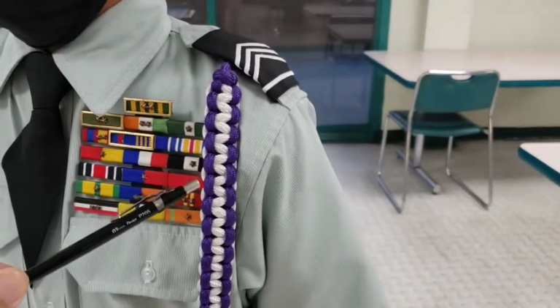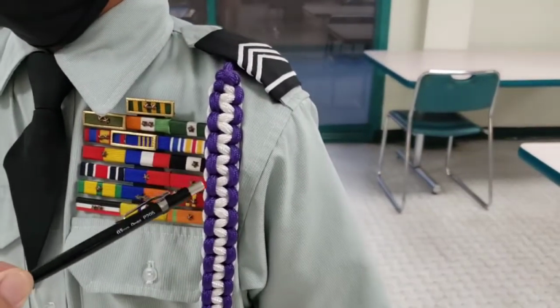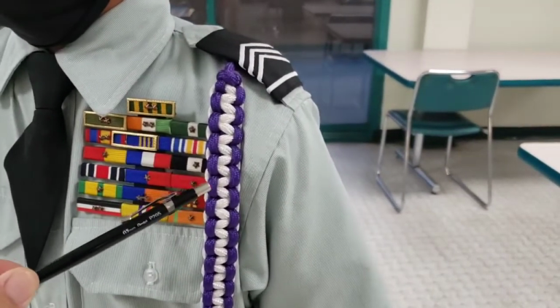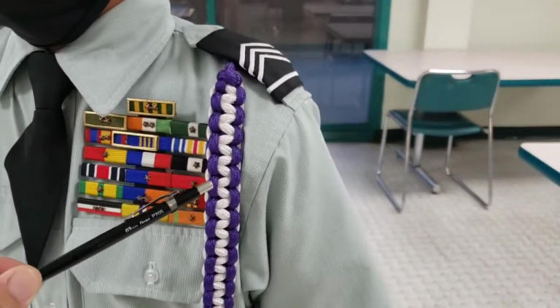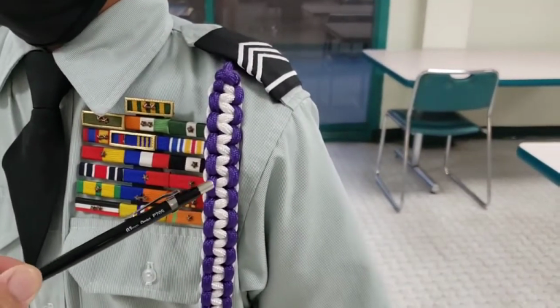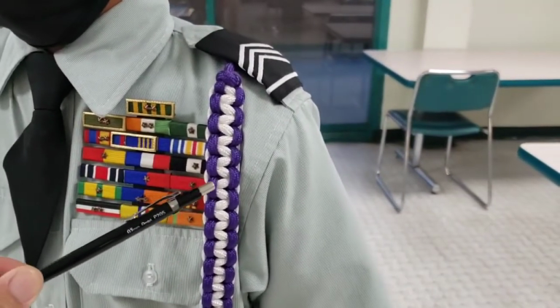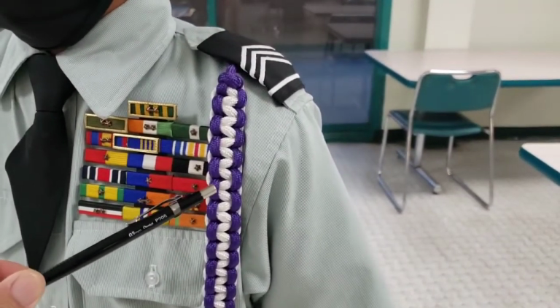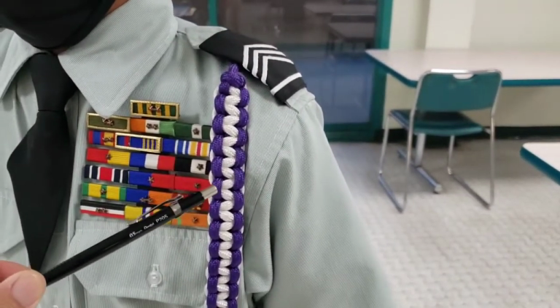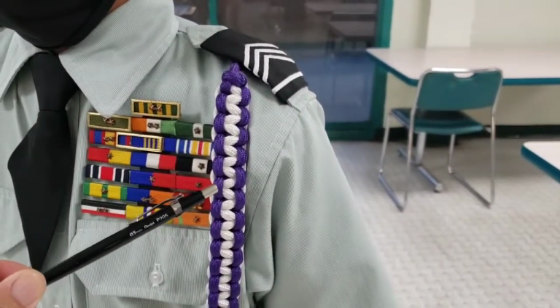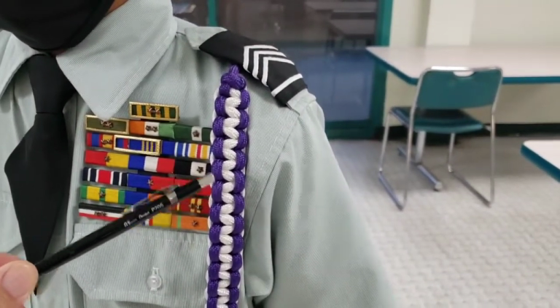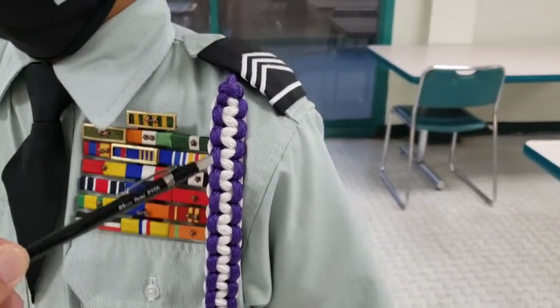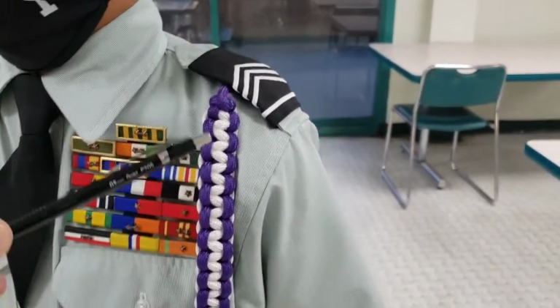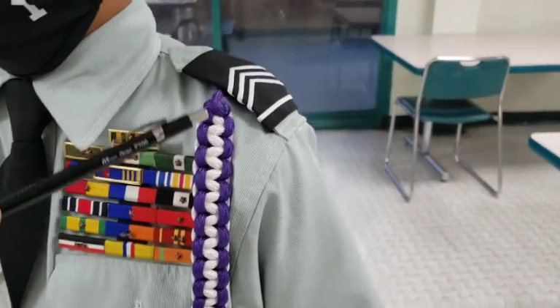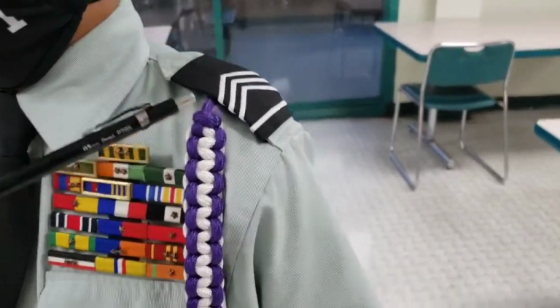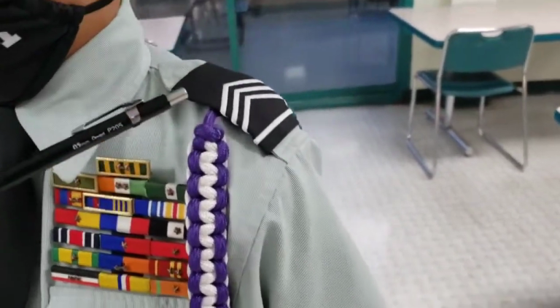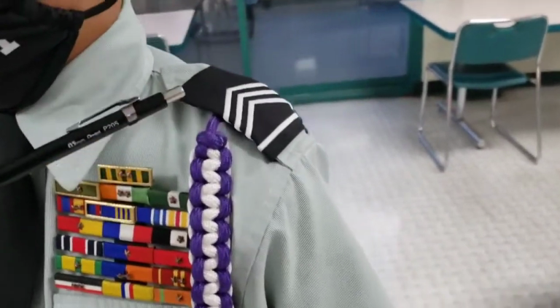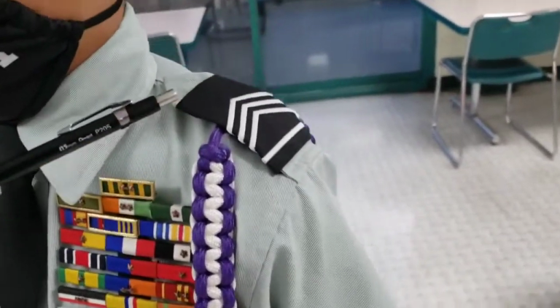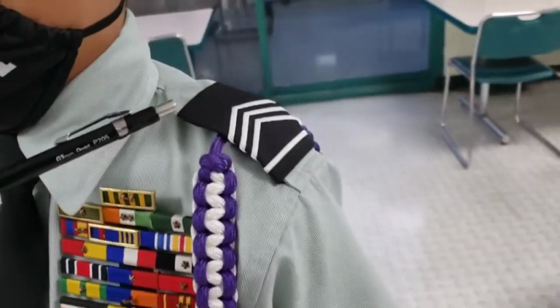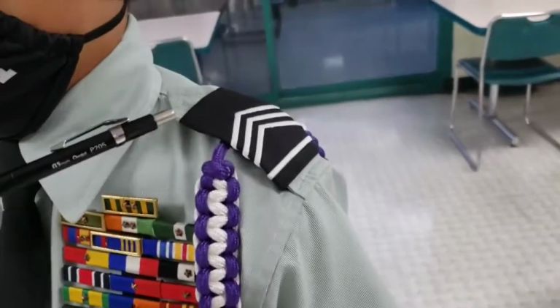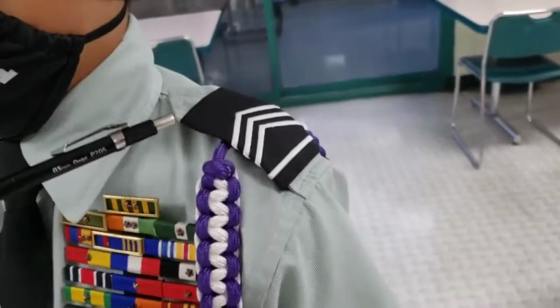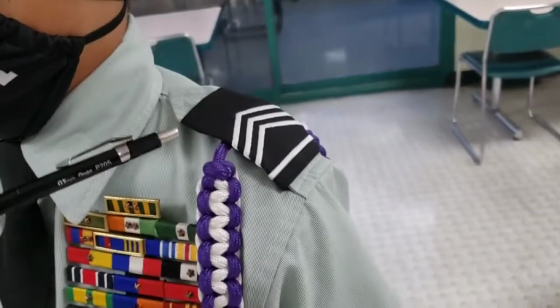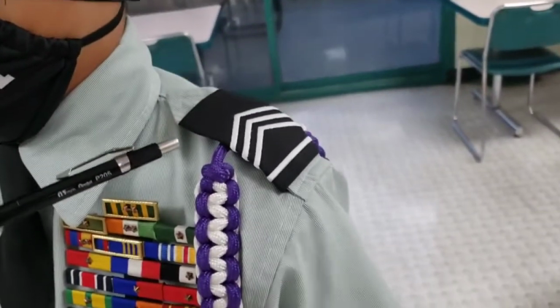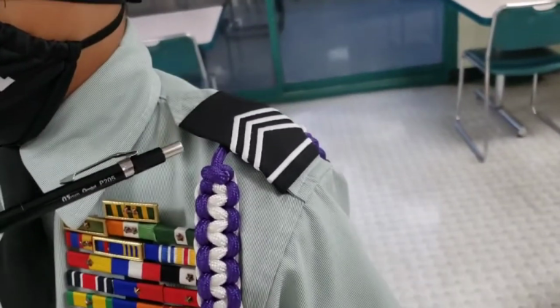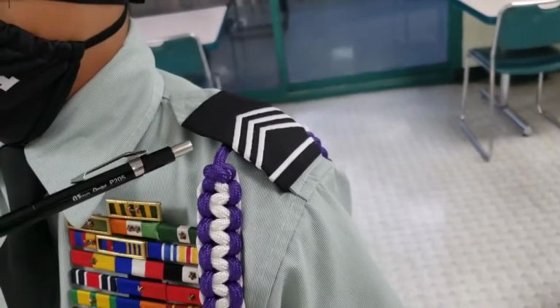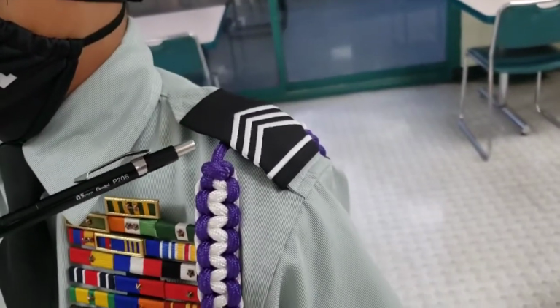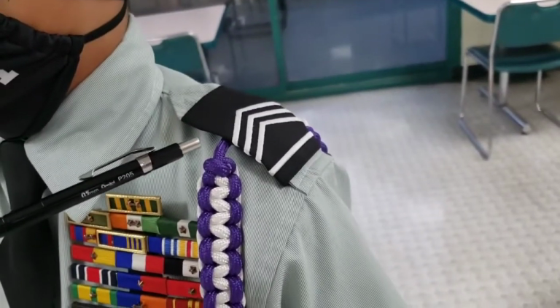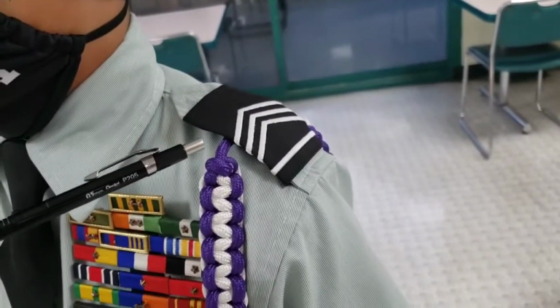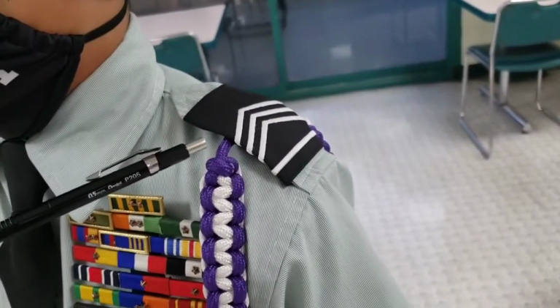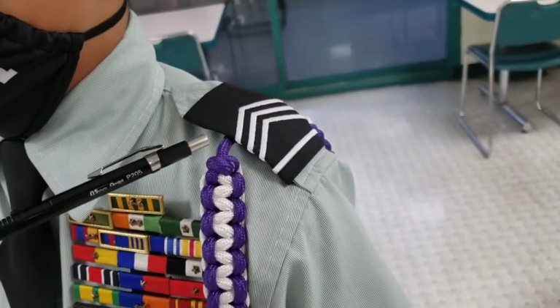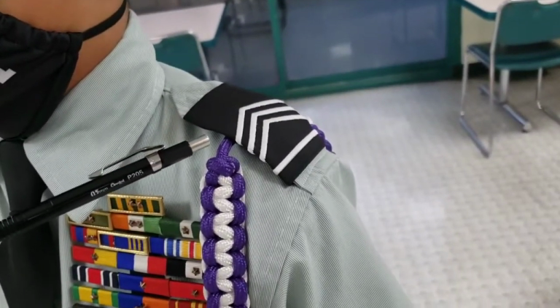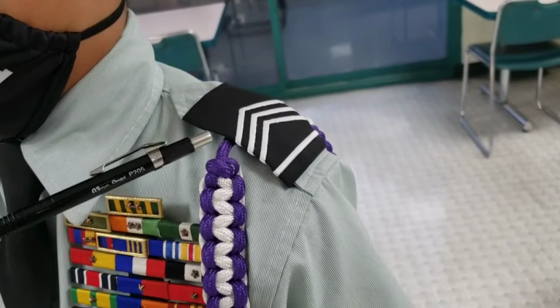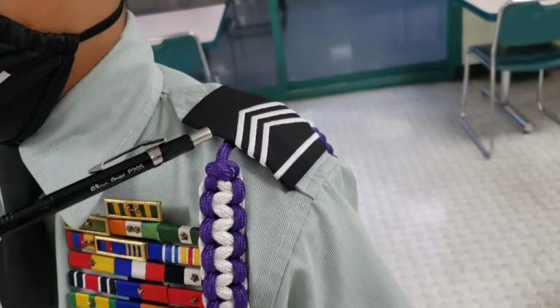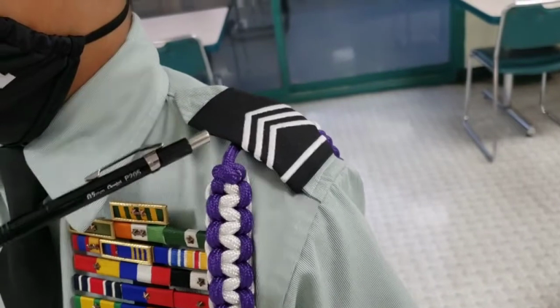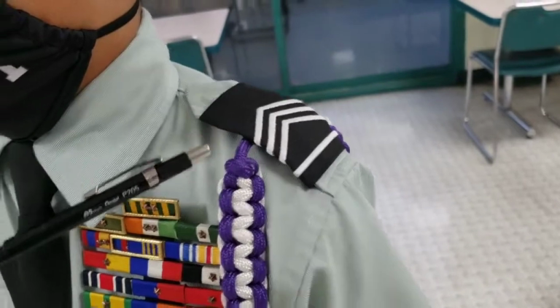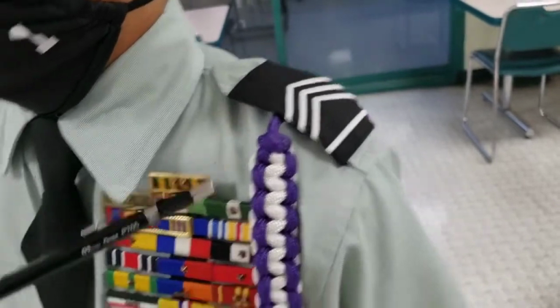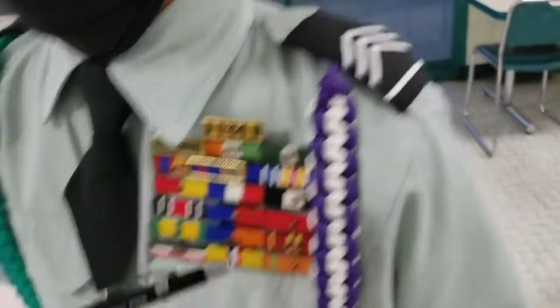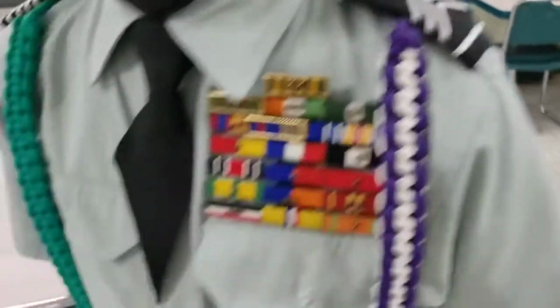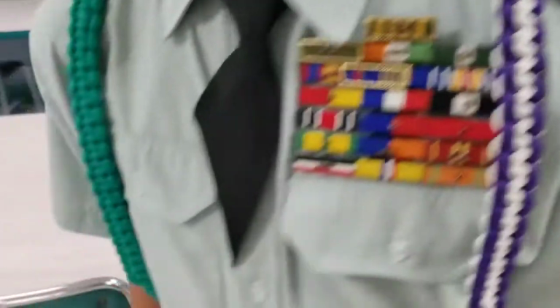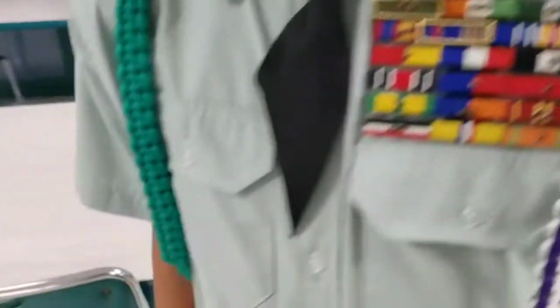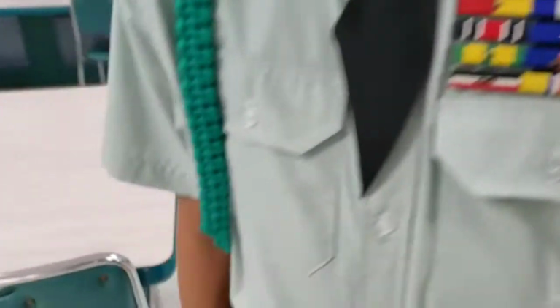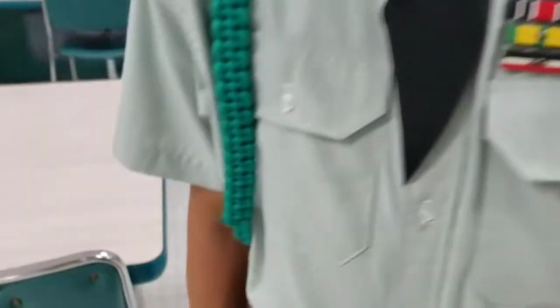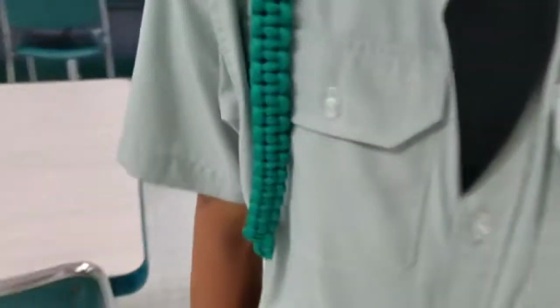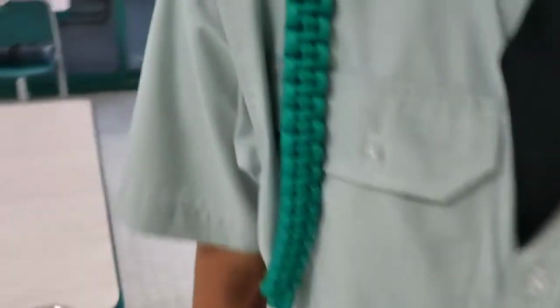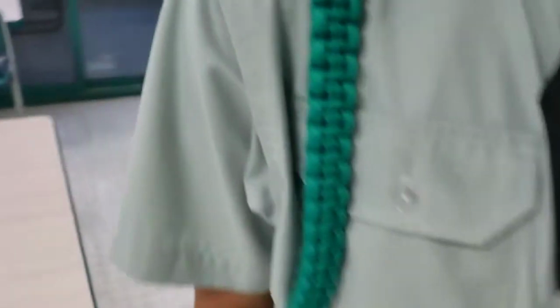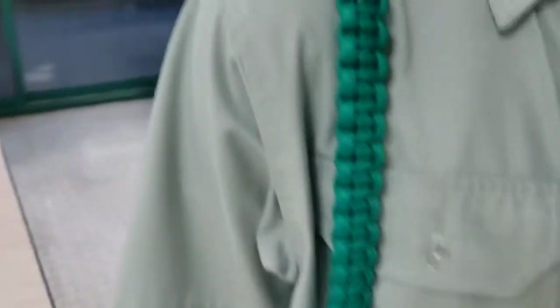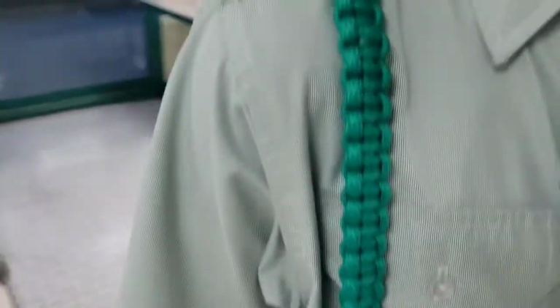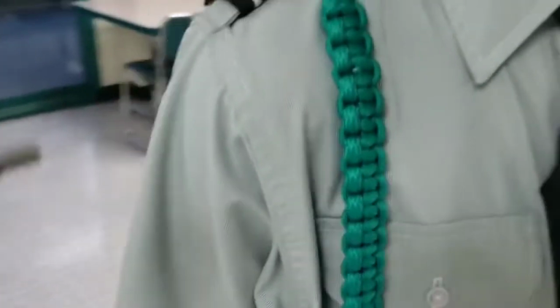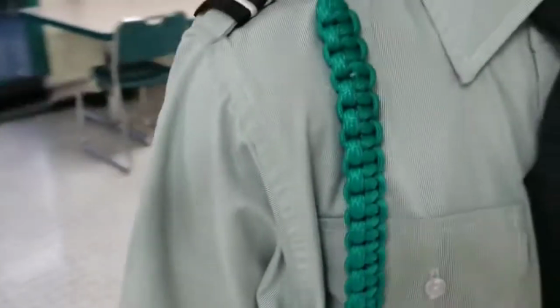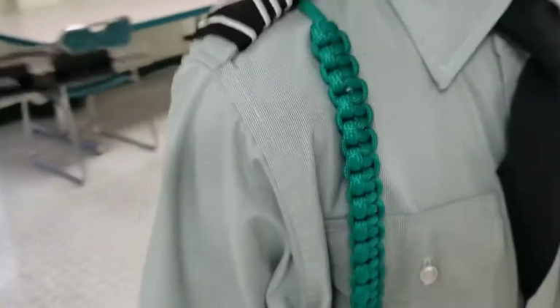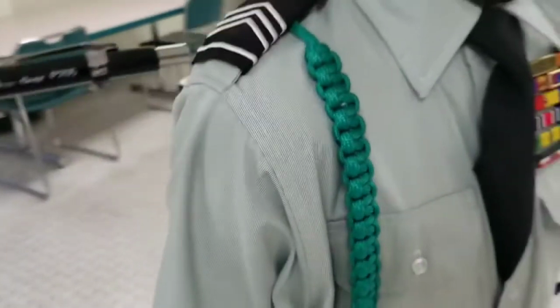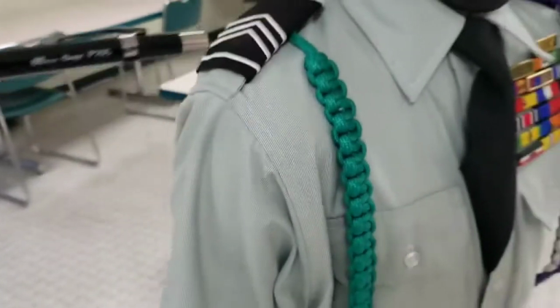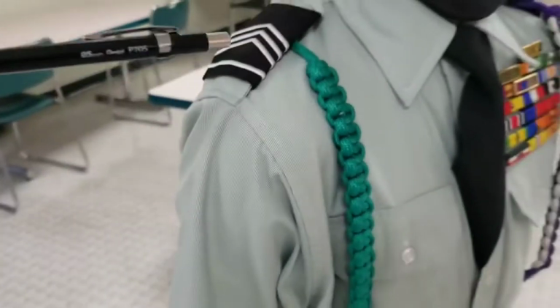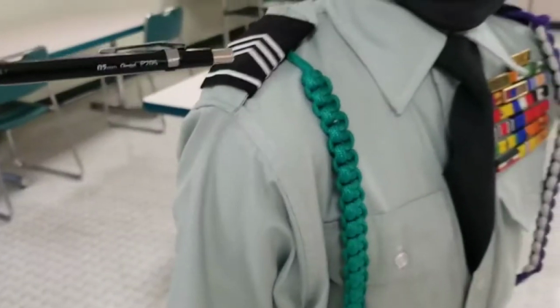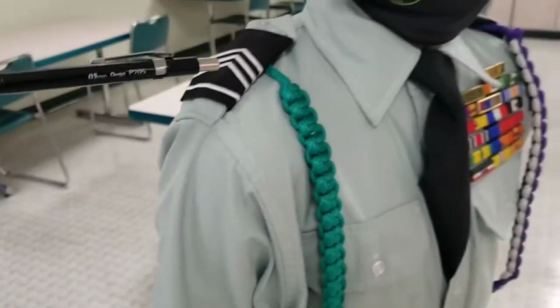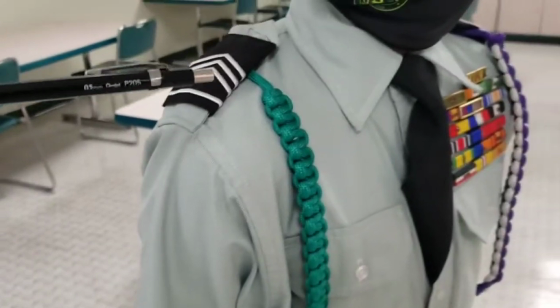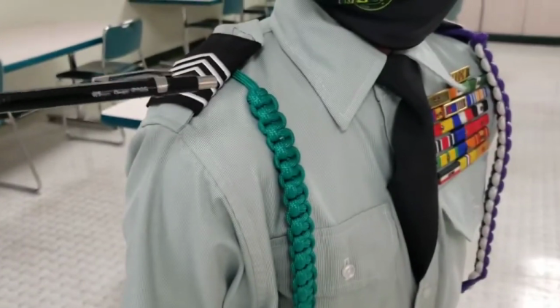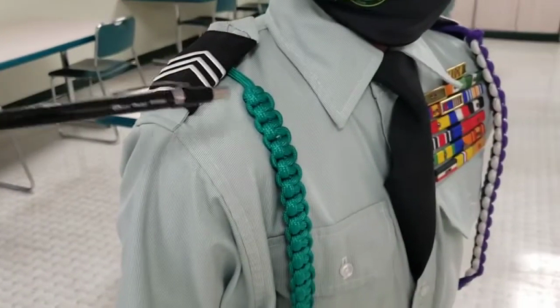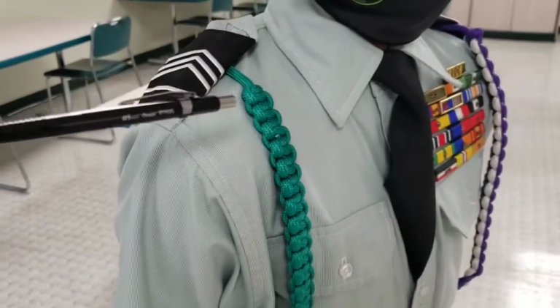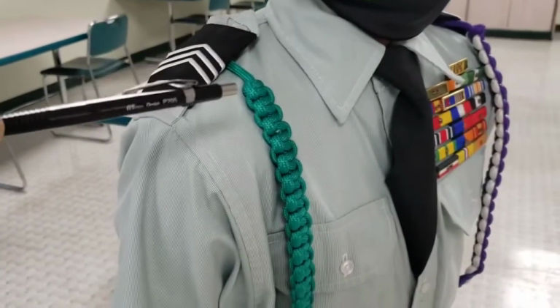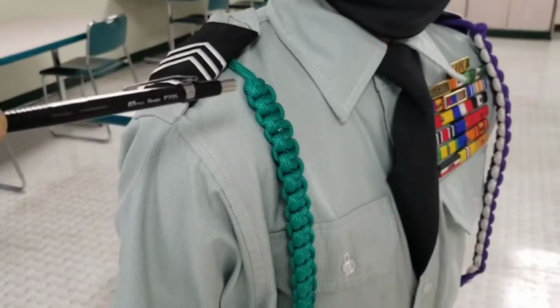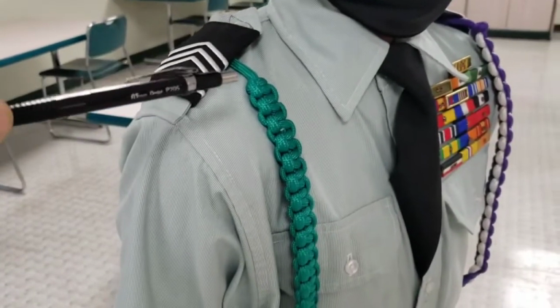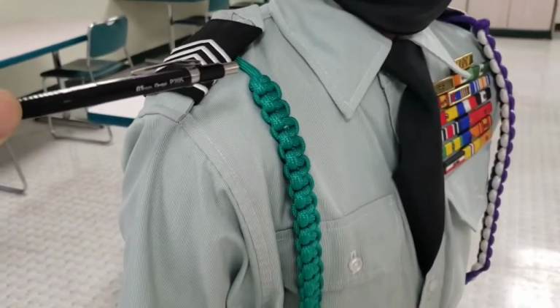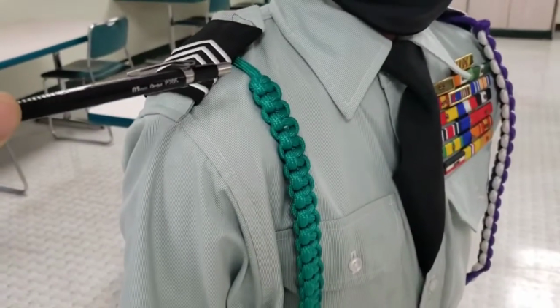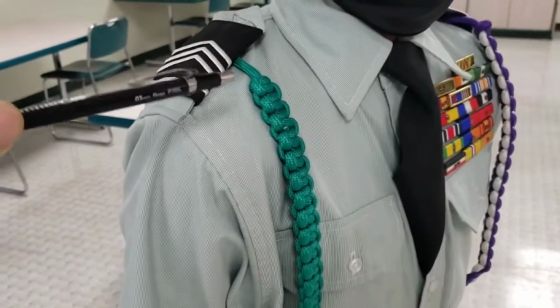Rank is attached to the epaulet on each shoulder. On the right shoulder, the green conduct cord is fitted.